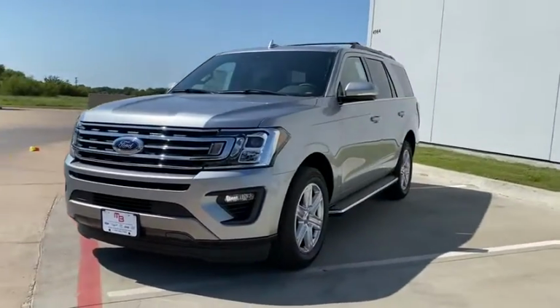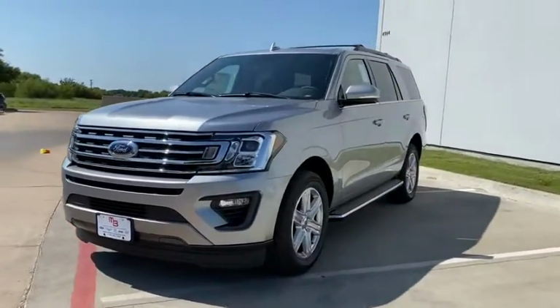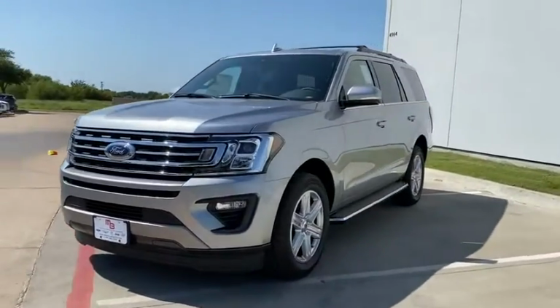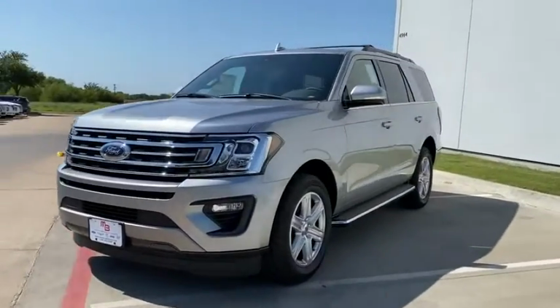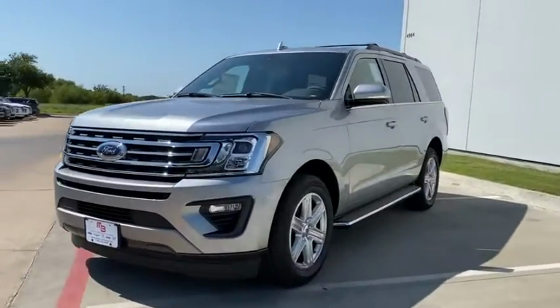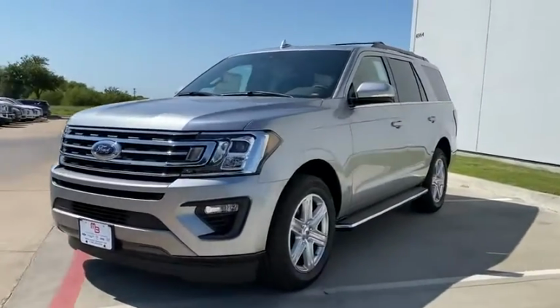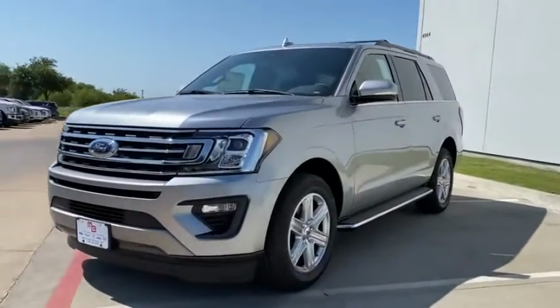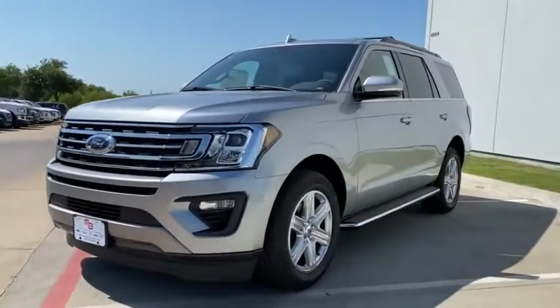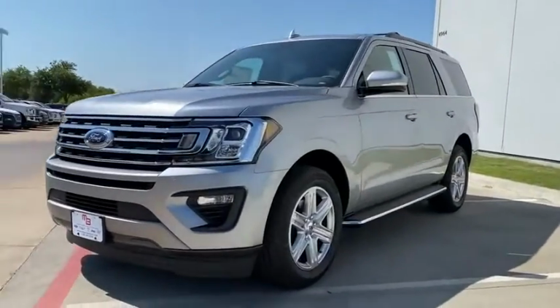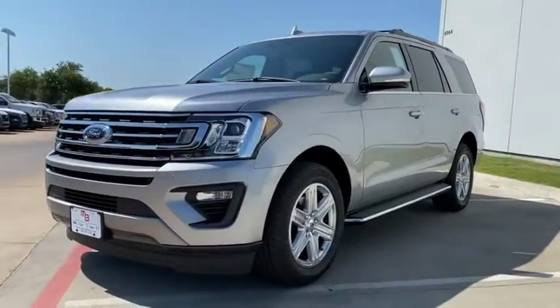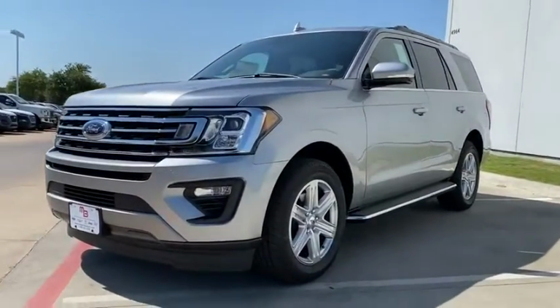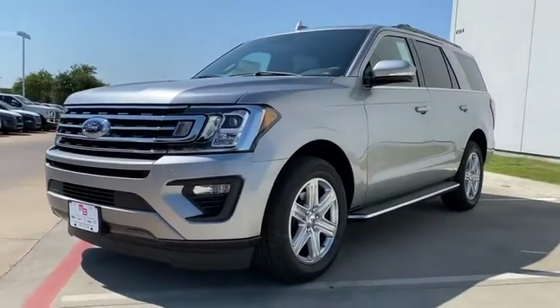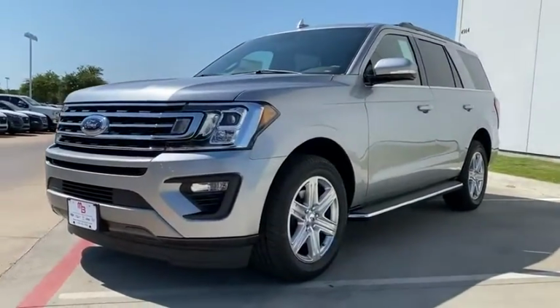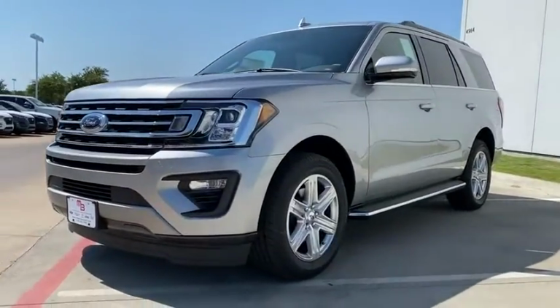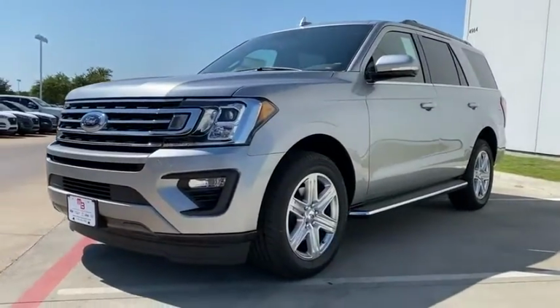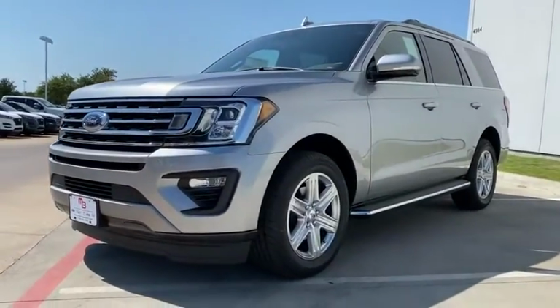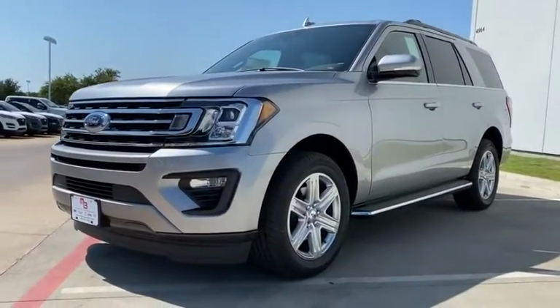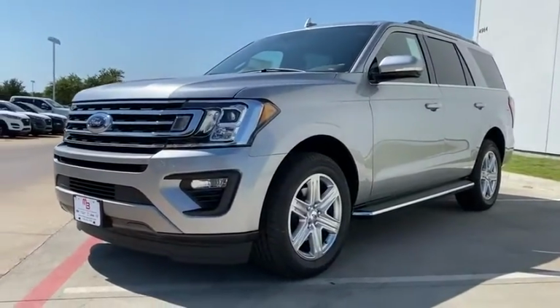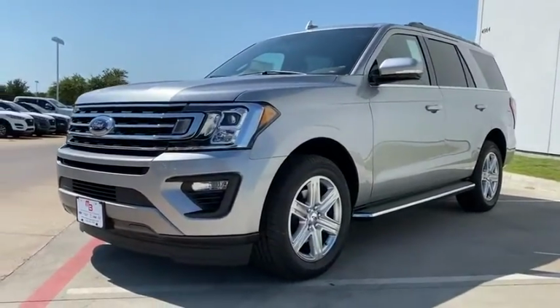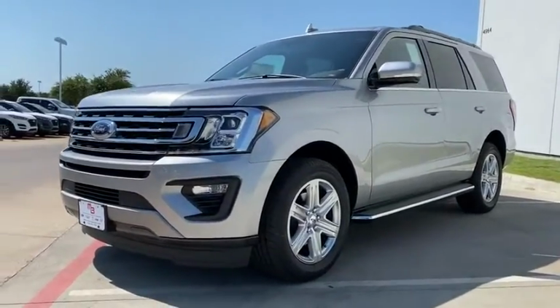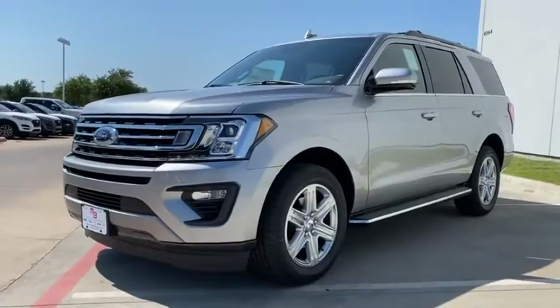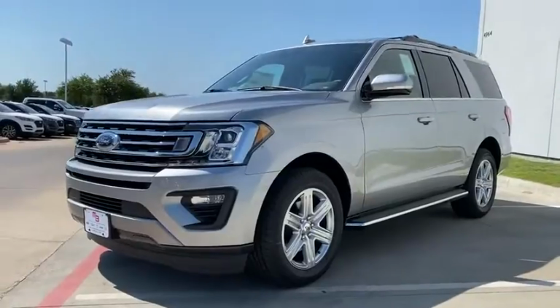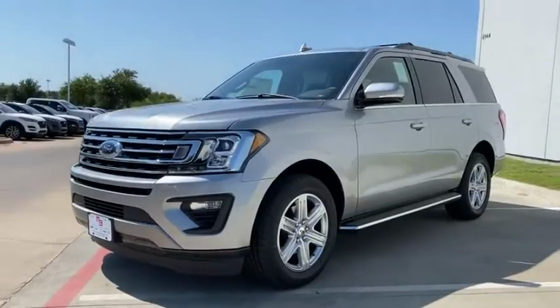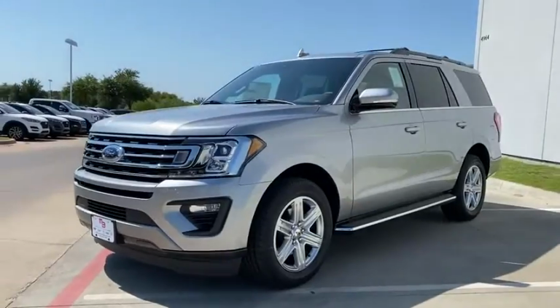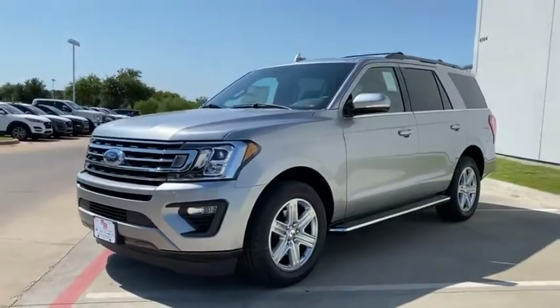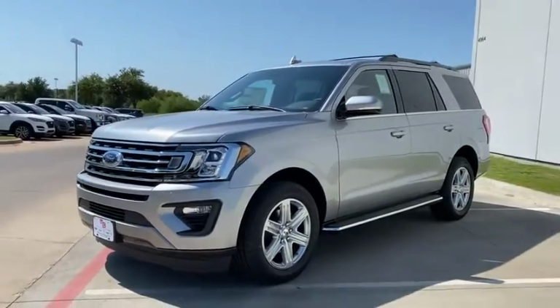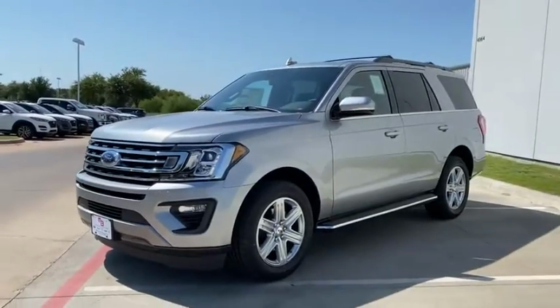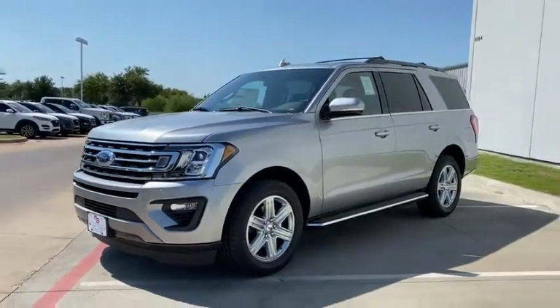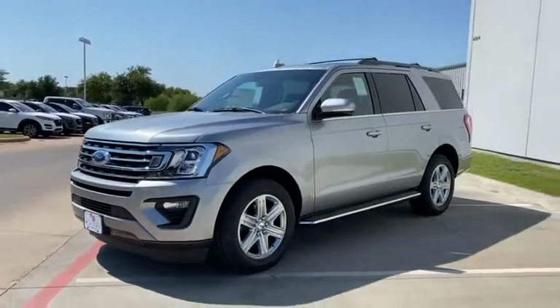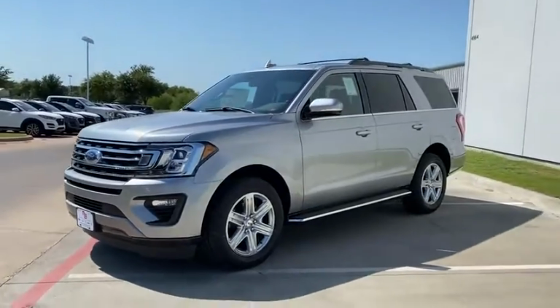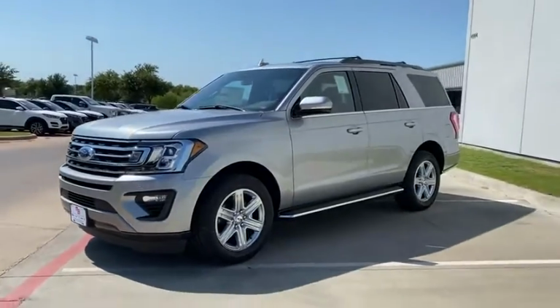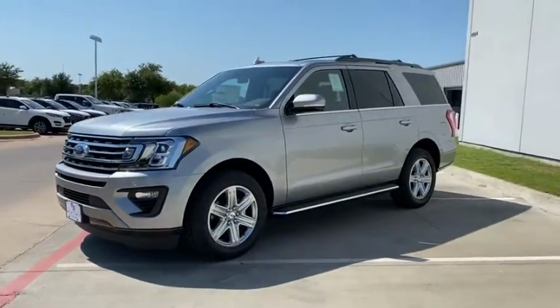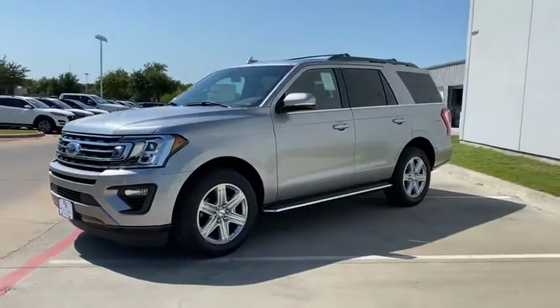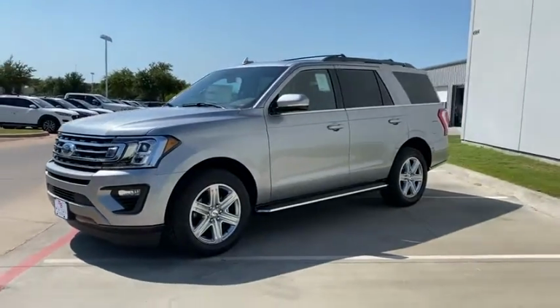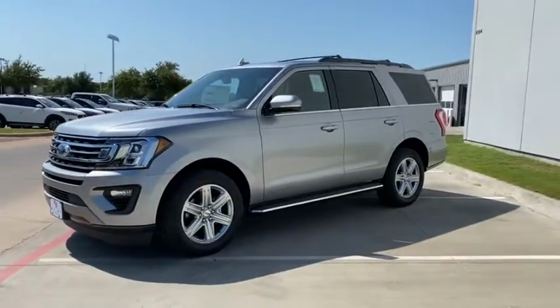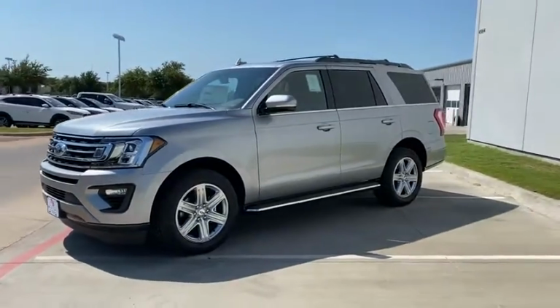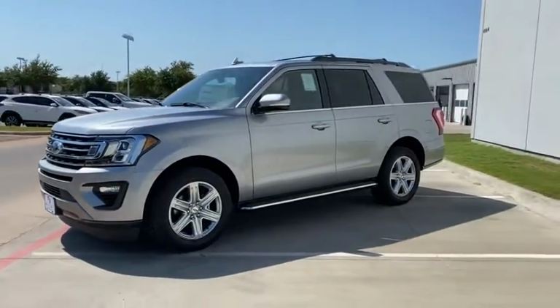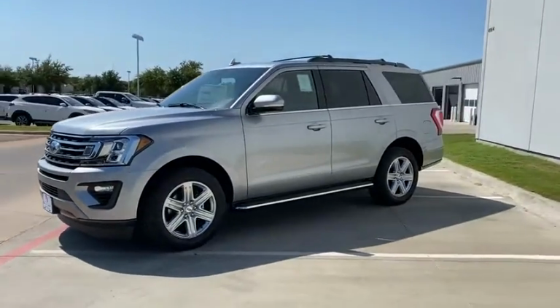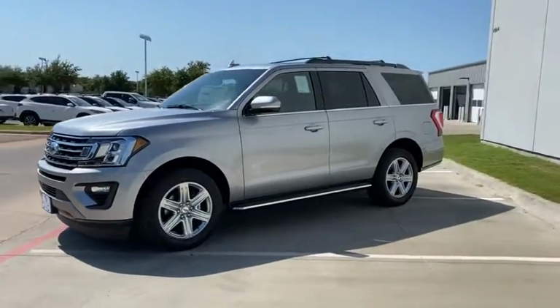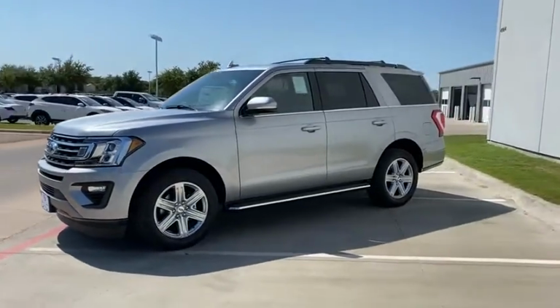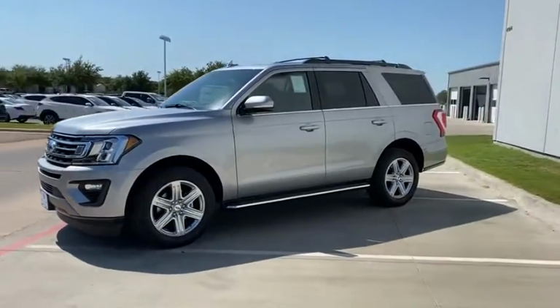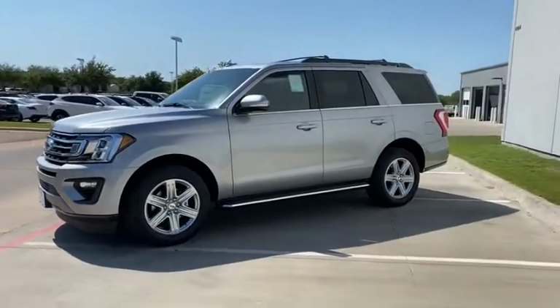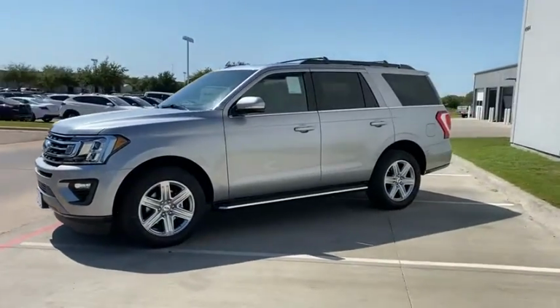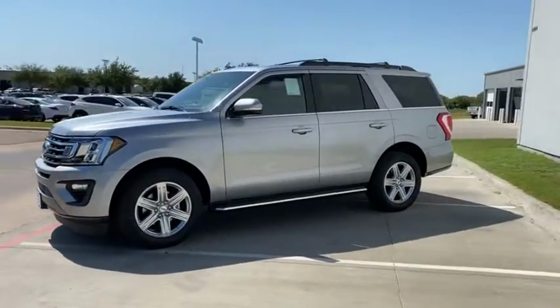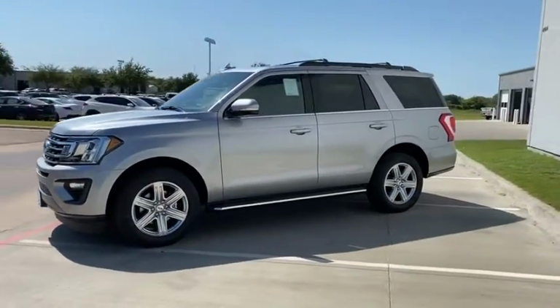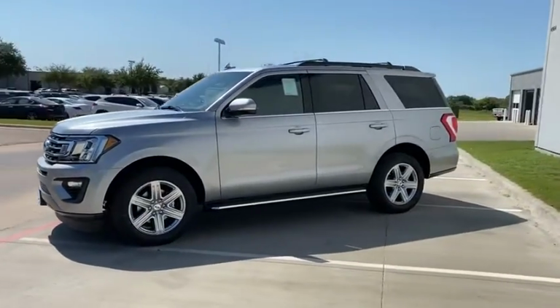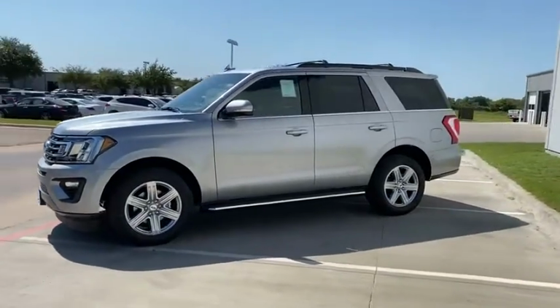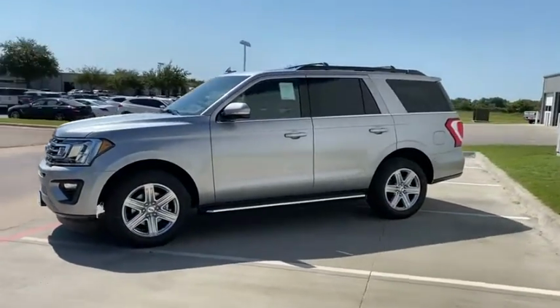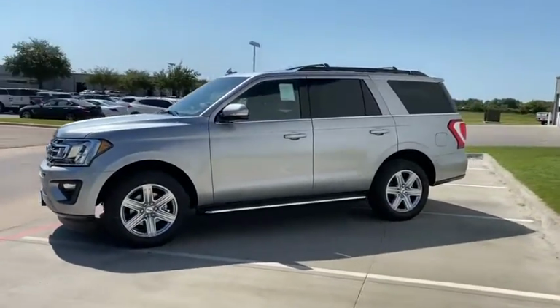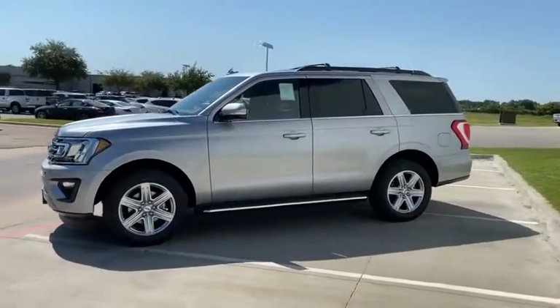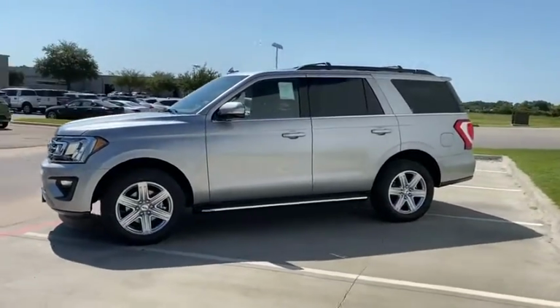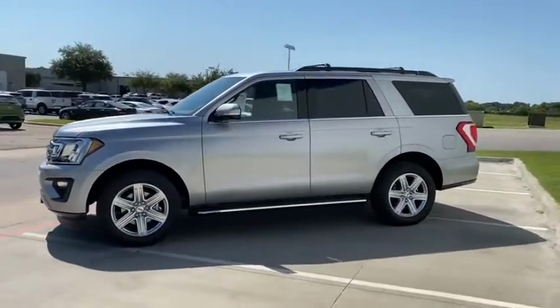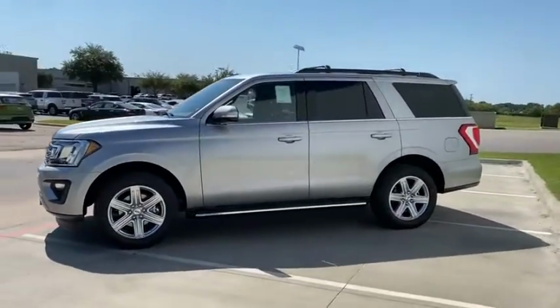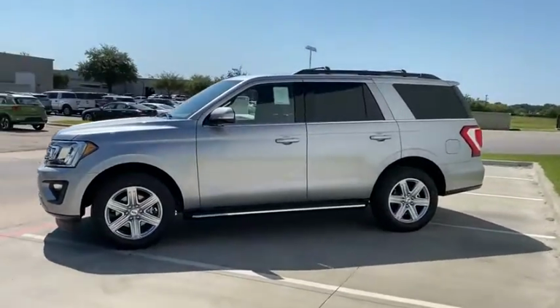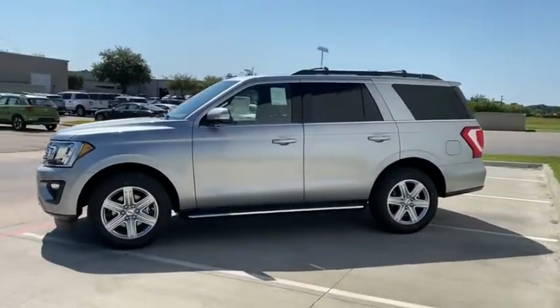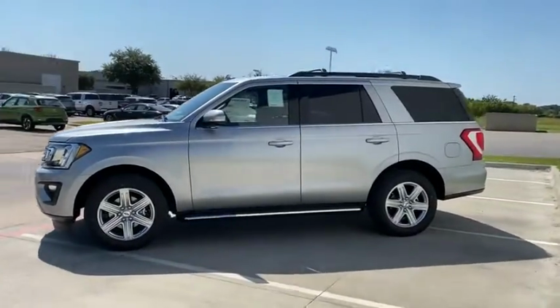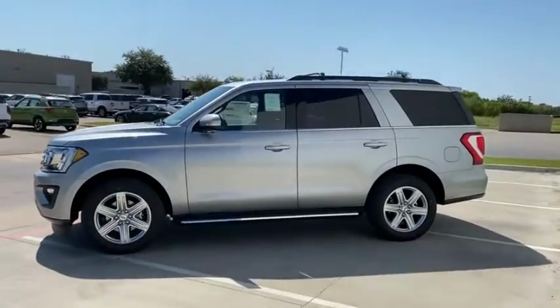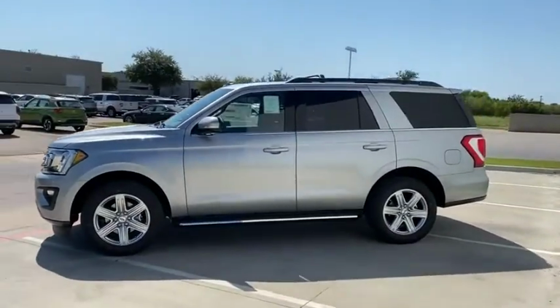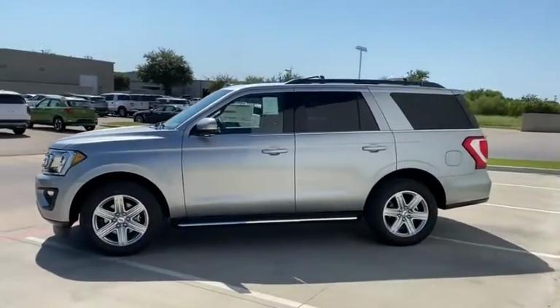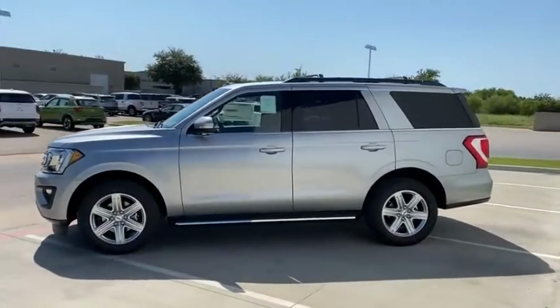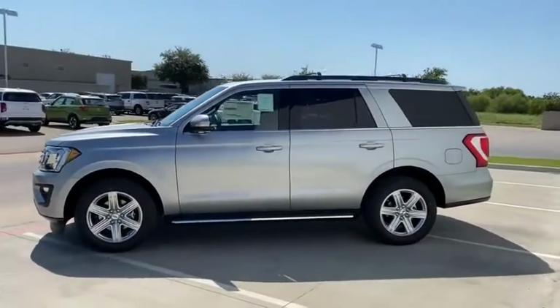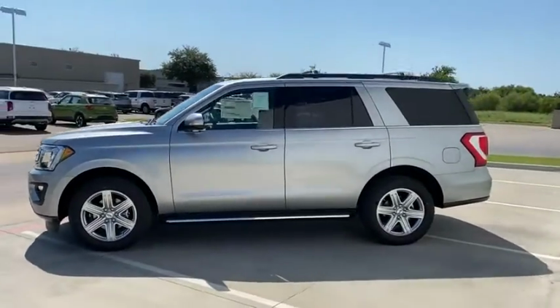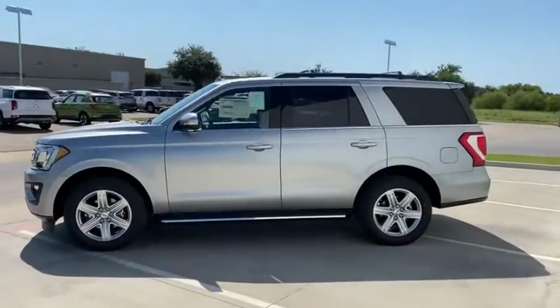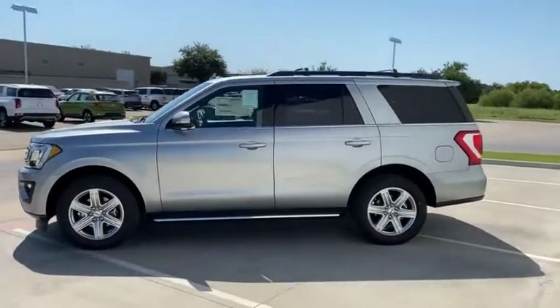Here are some of this vehicle's great options: cargo organizer, cargo mat, panoramic roof, front license plate bracket.